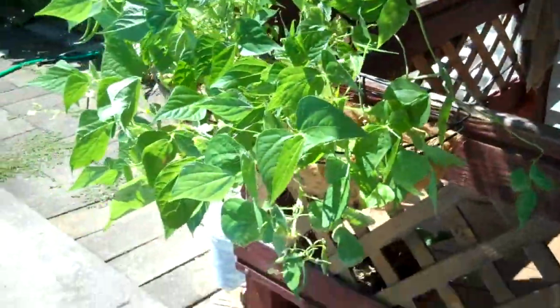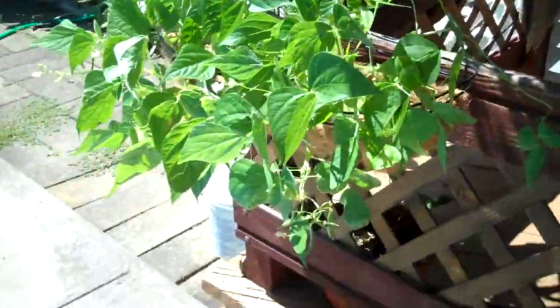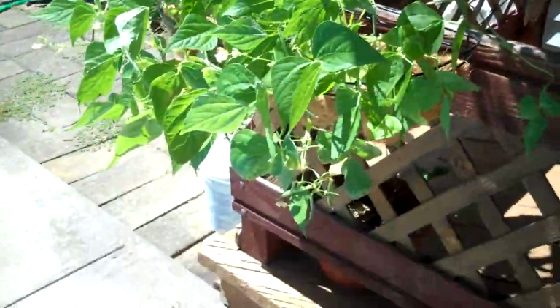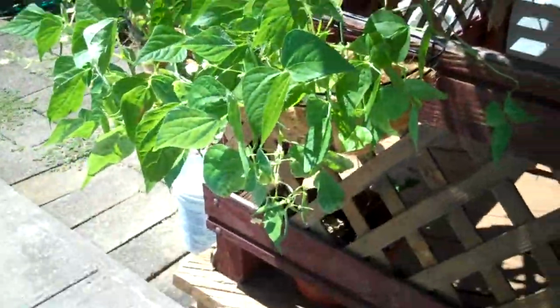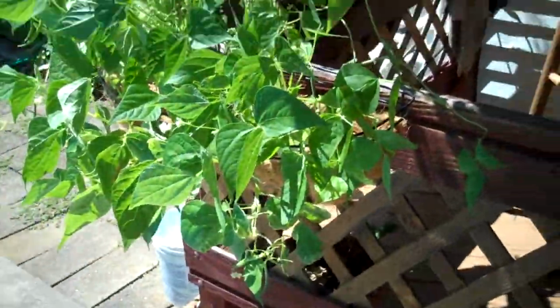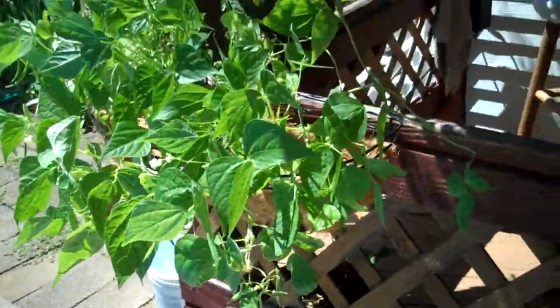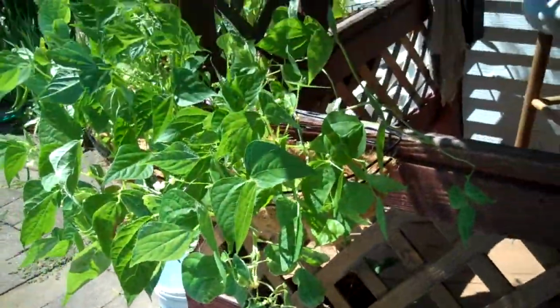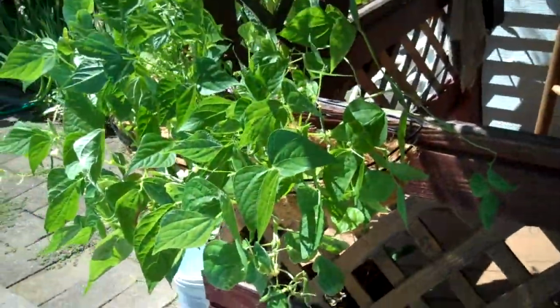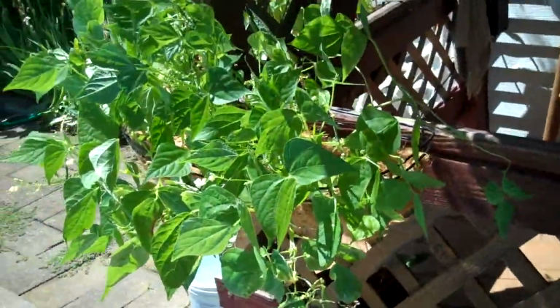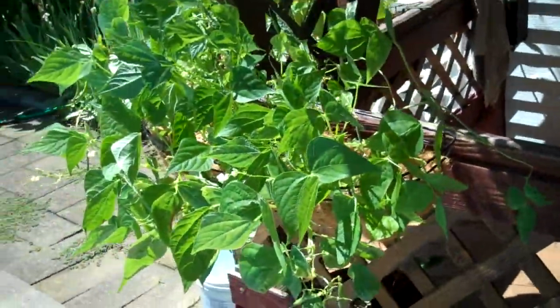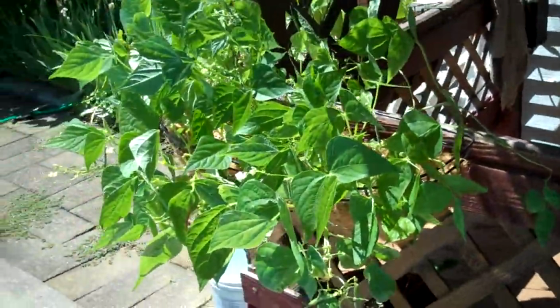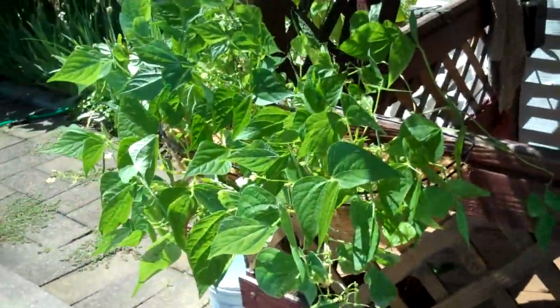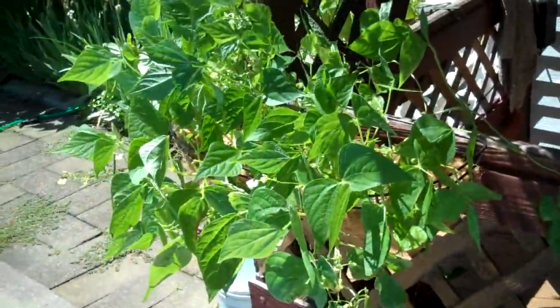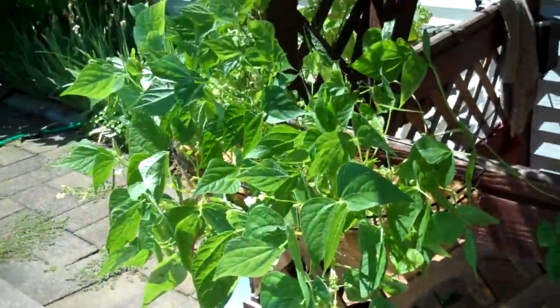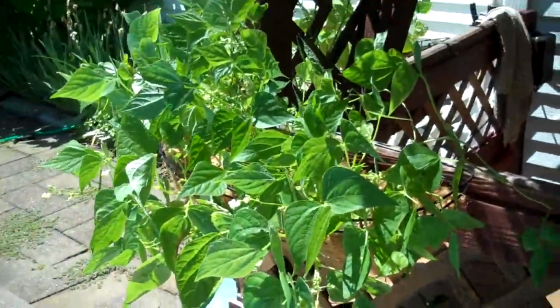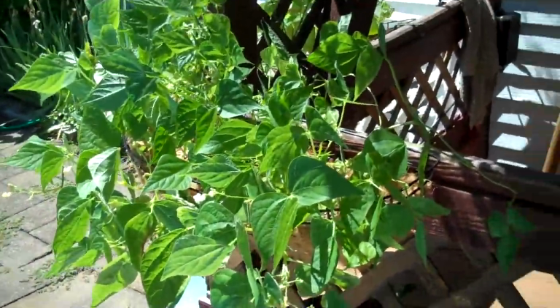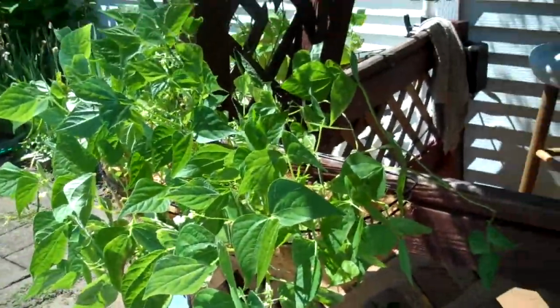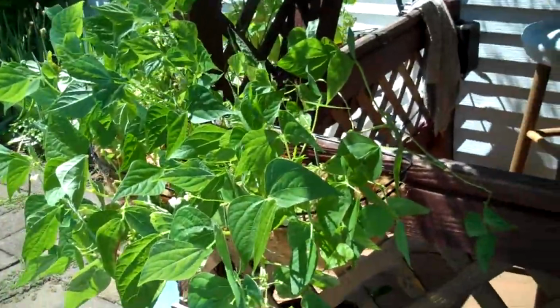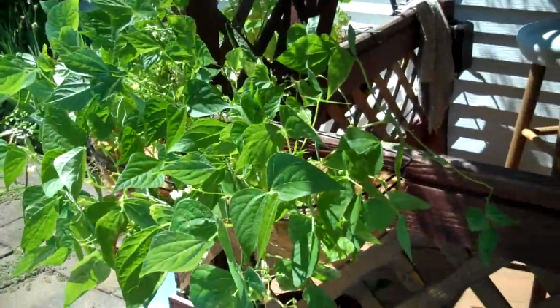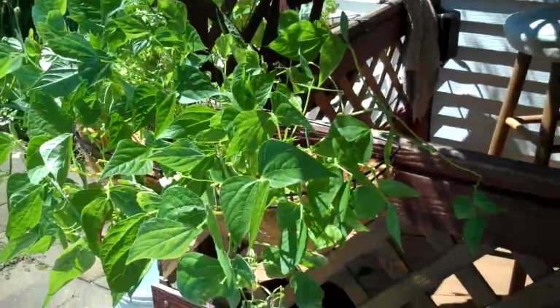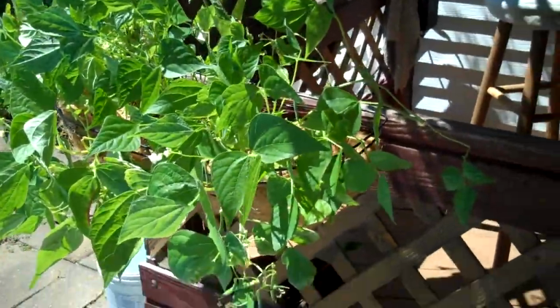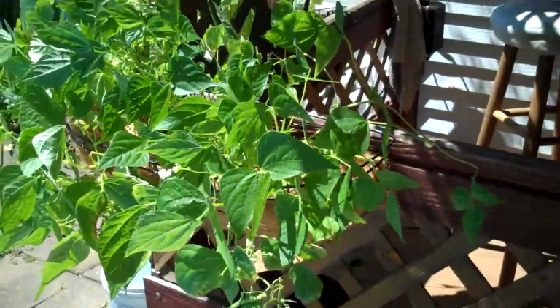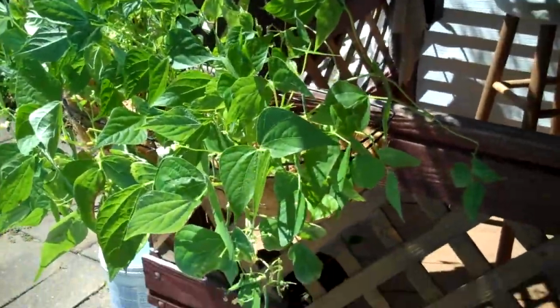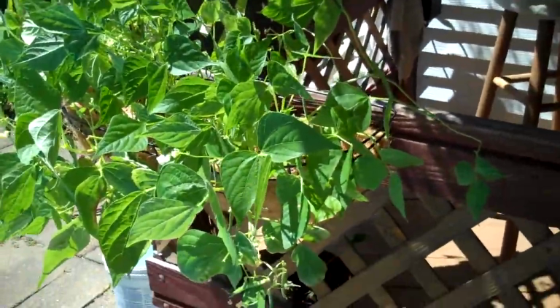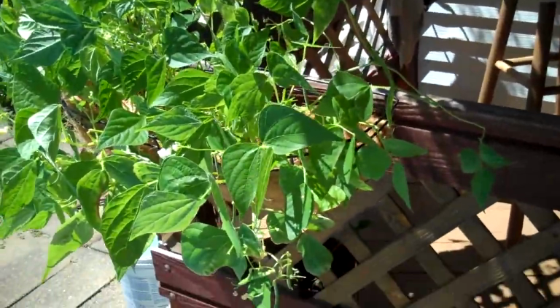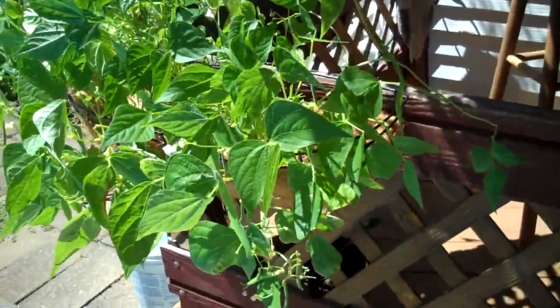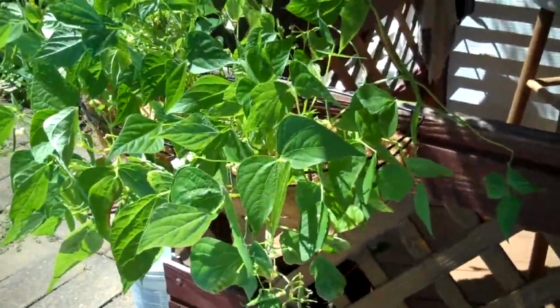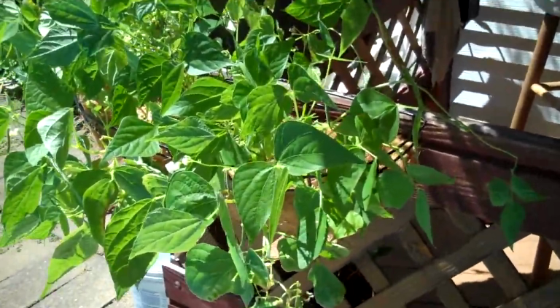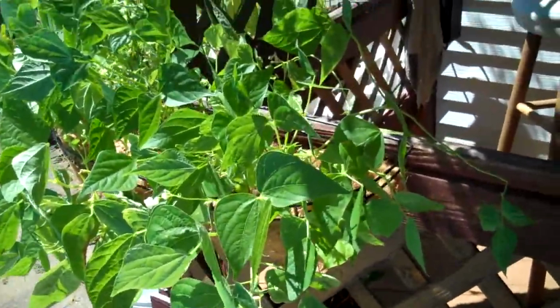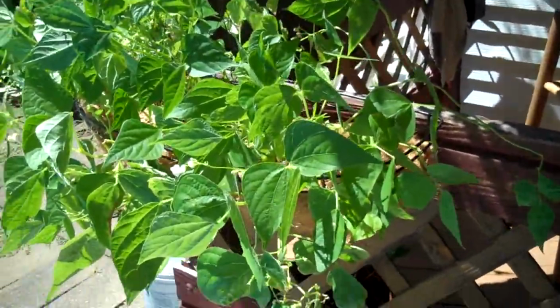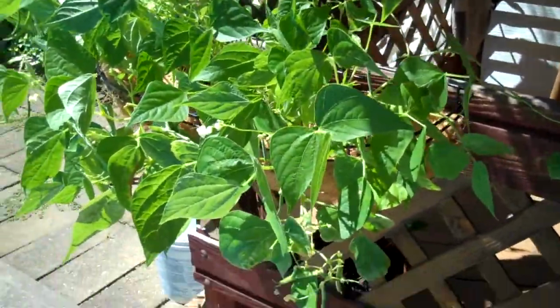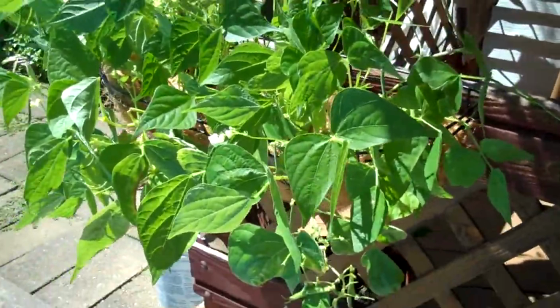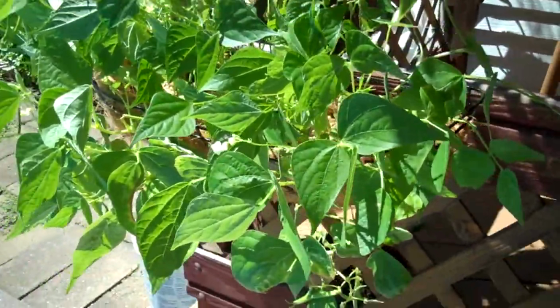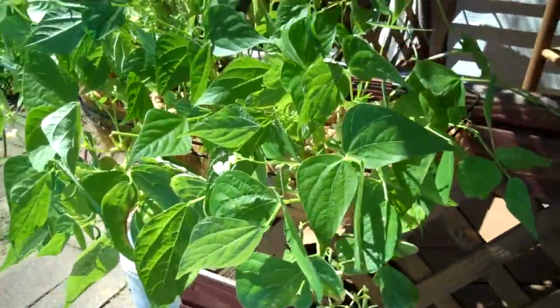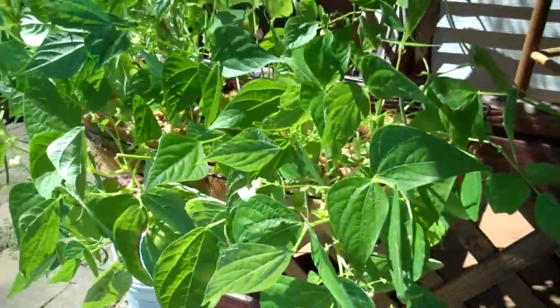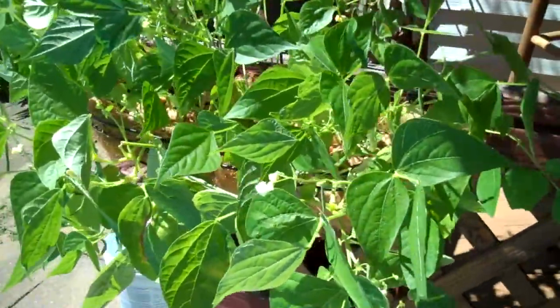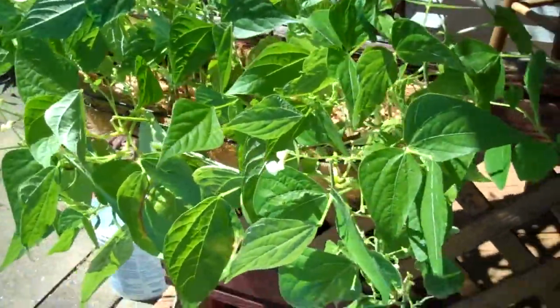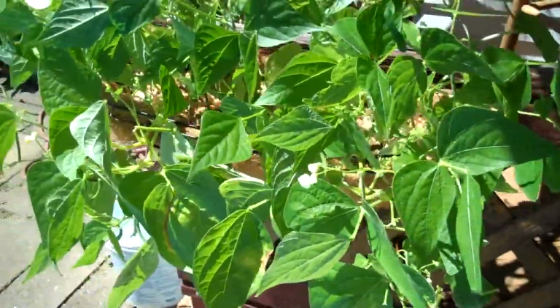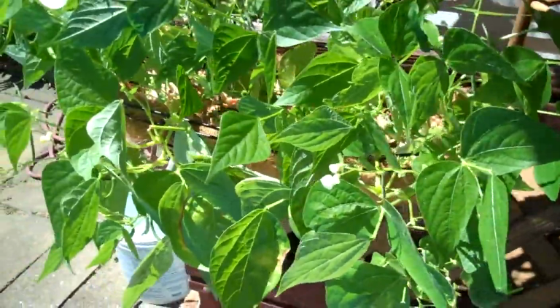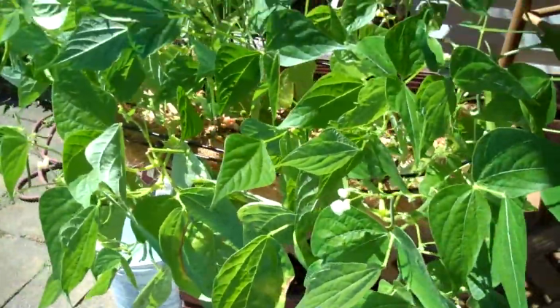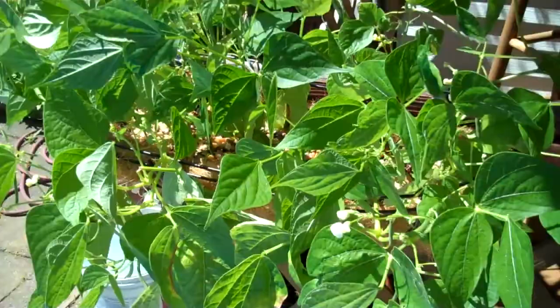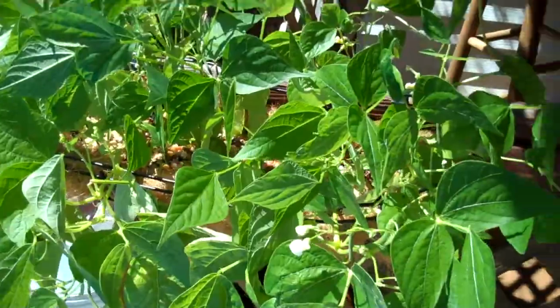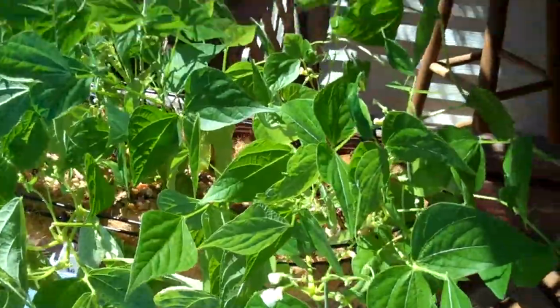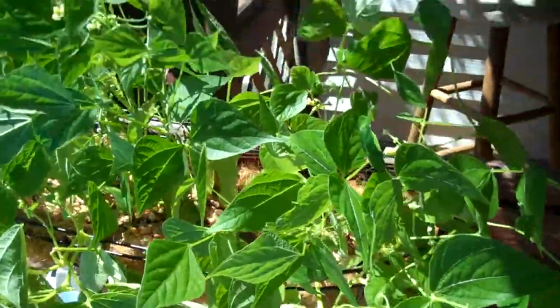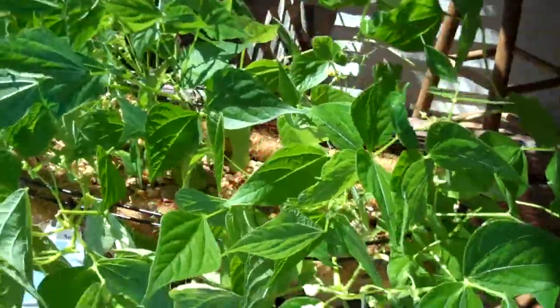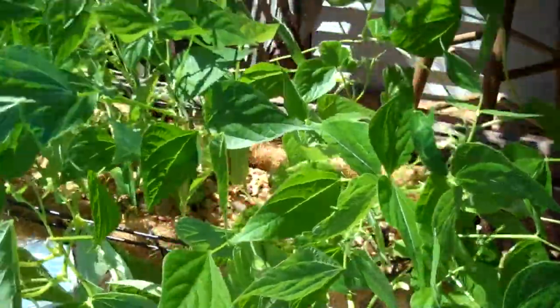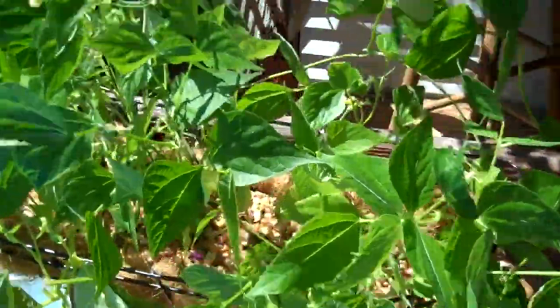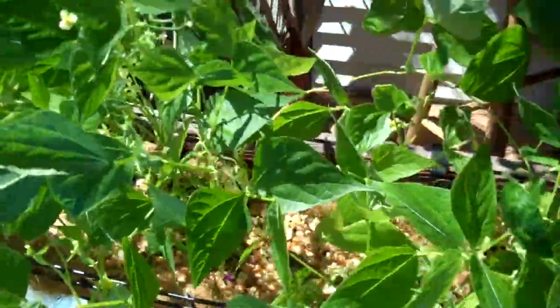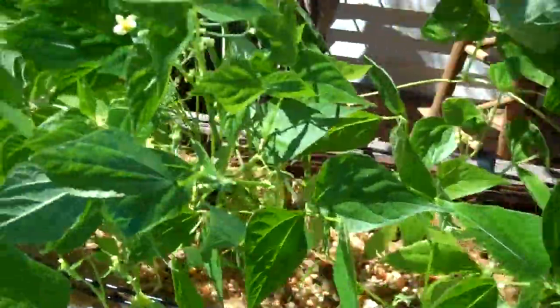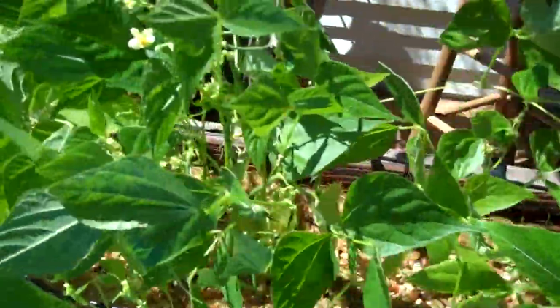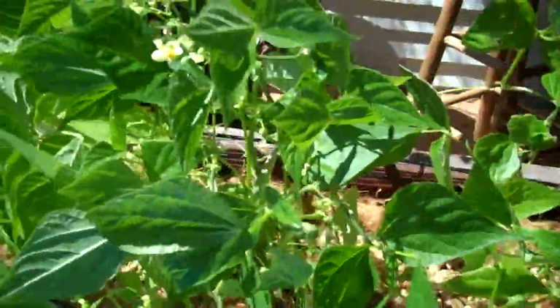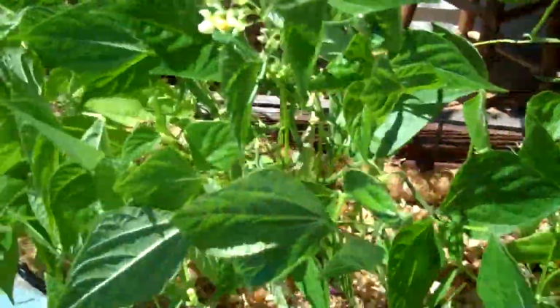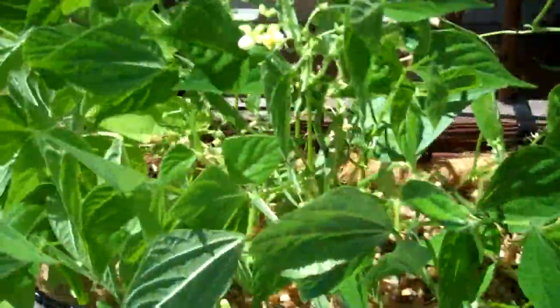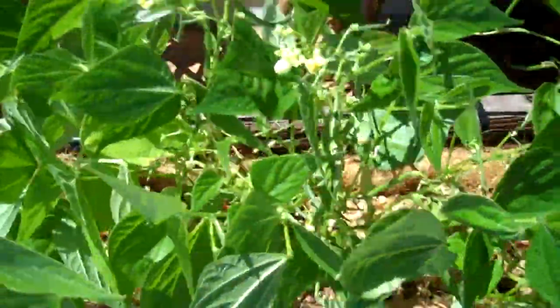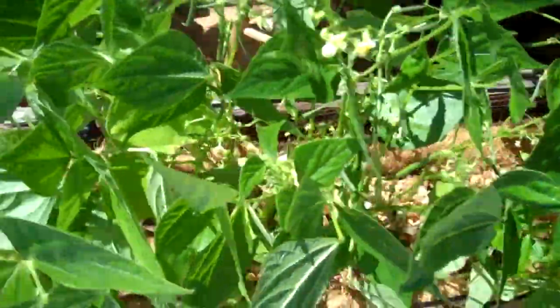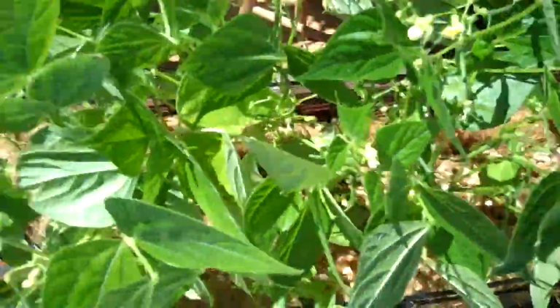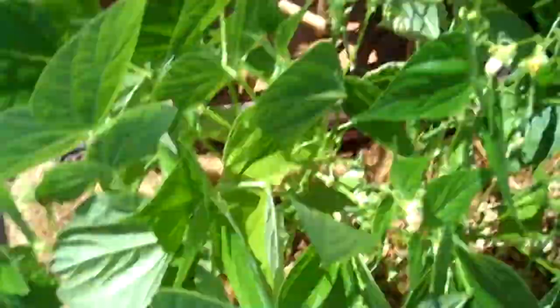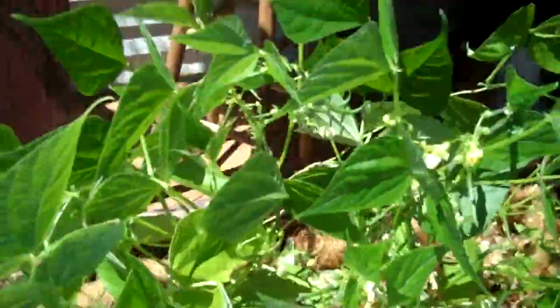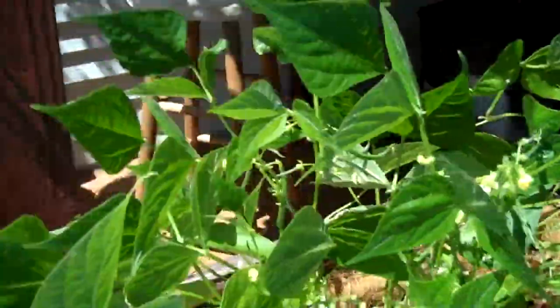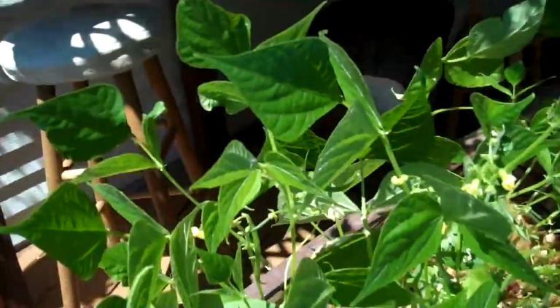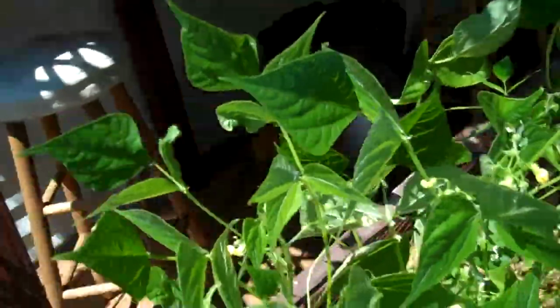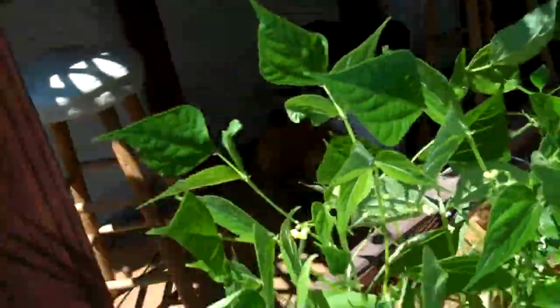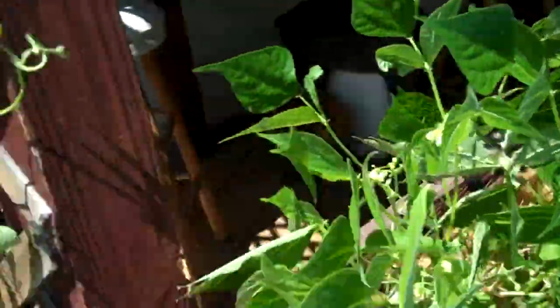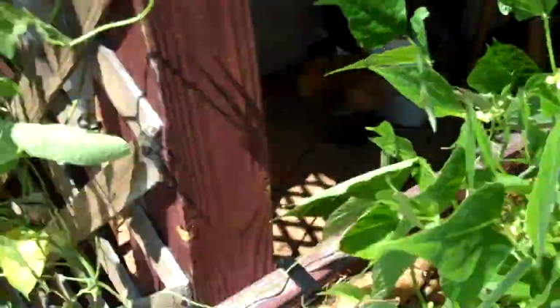Okay, some updates on the garden. These are the green and yellow beans — they're a week later and doing very good.